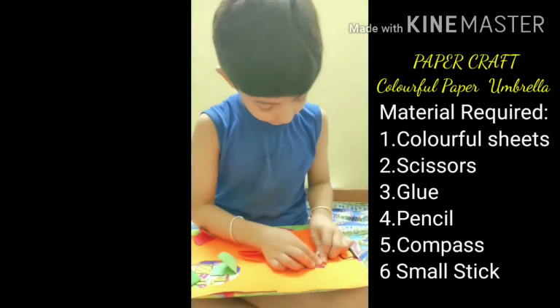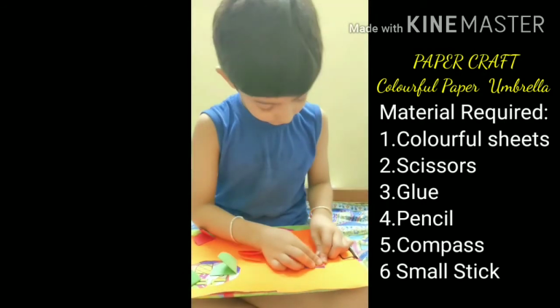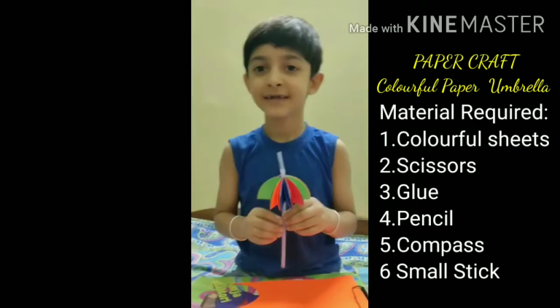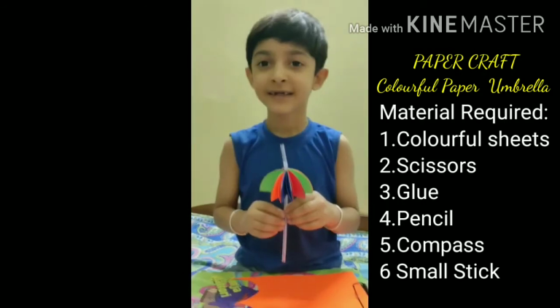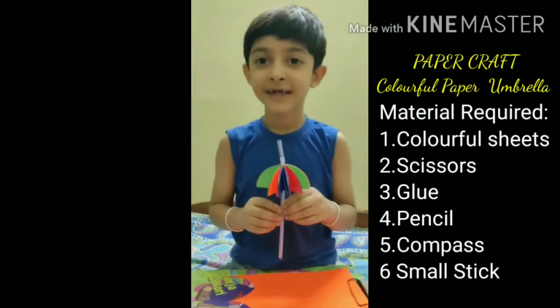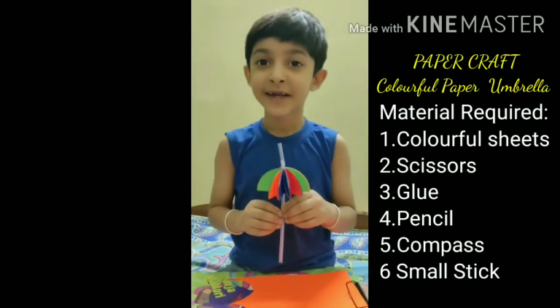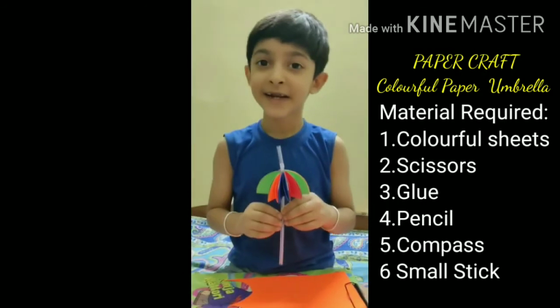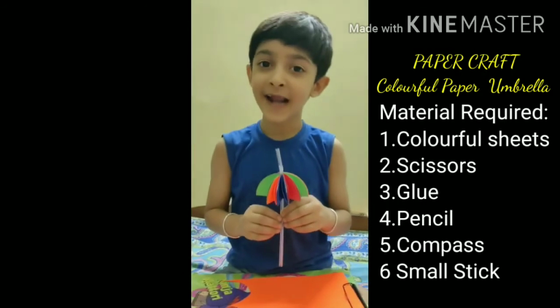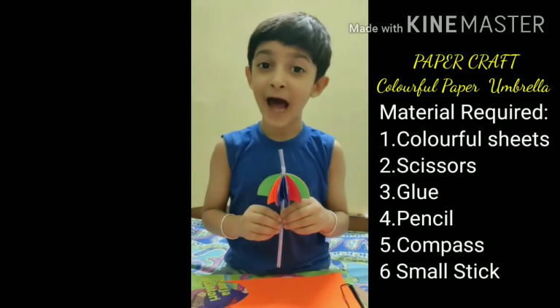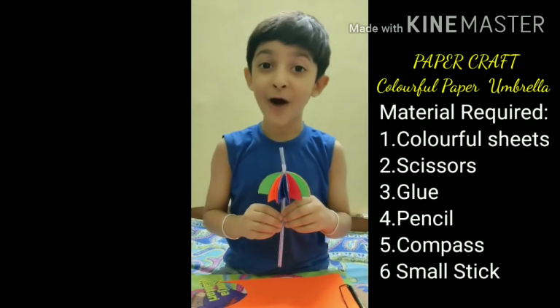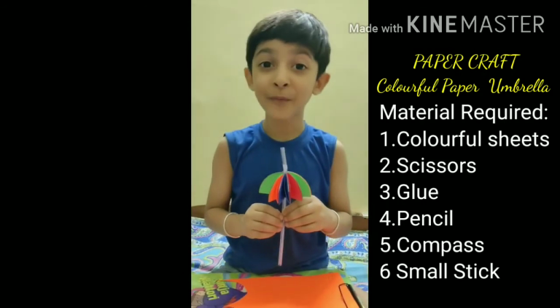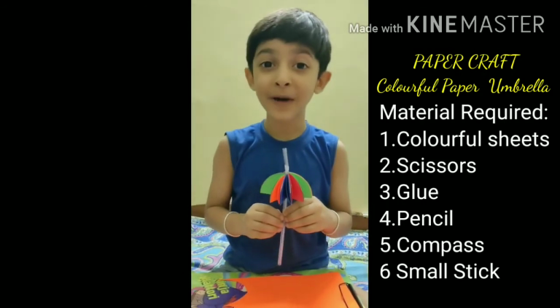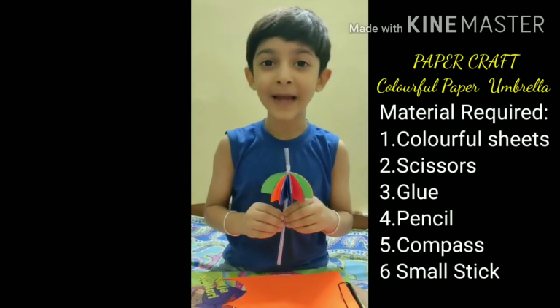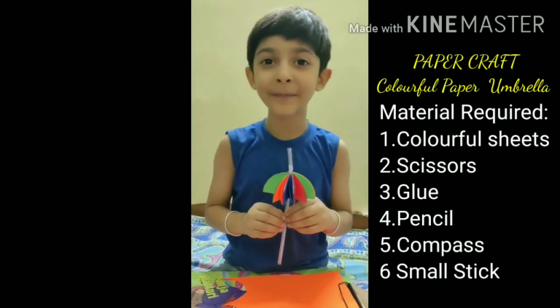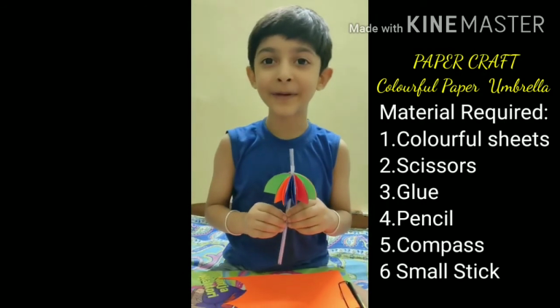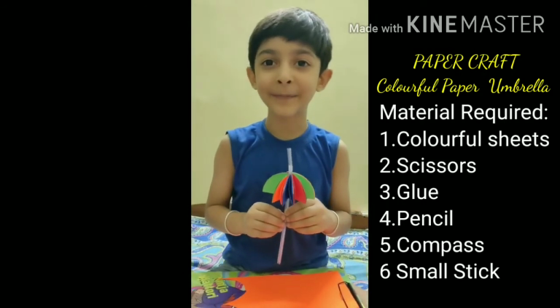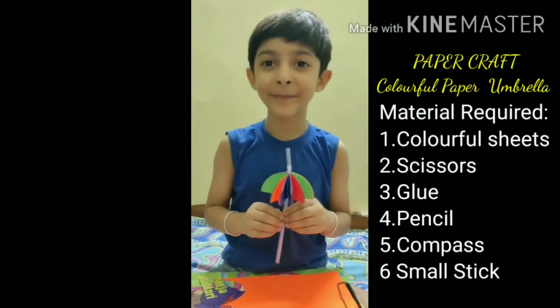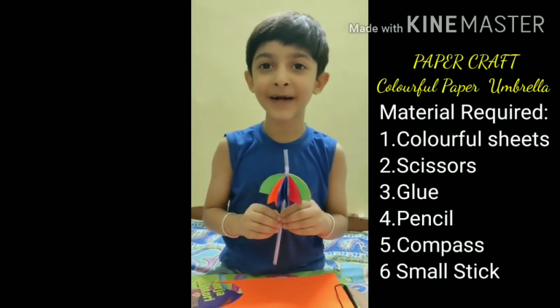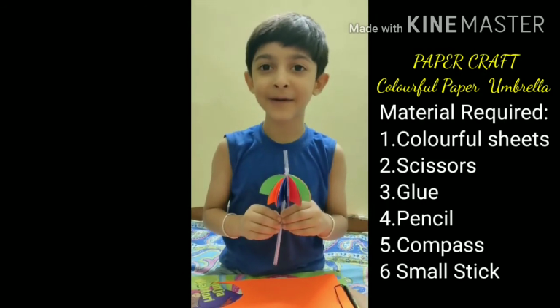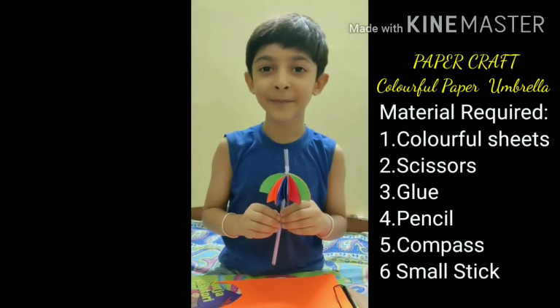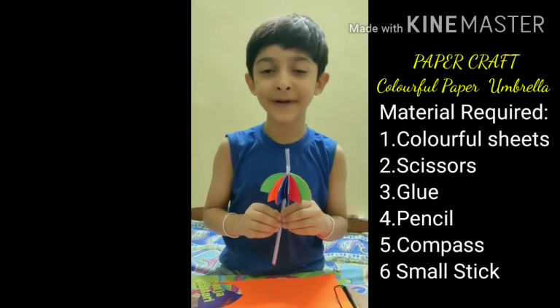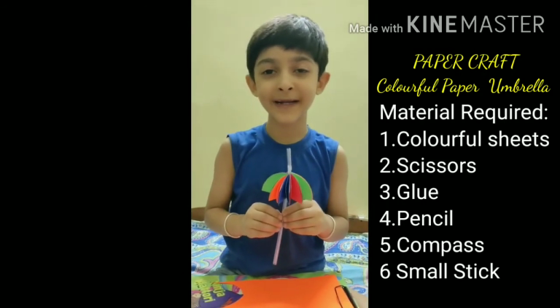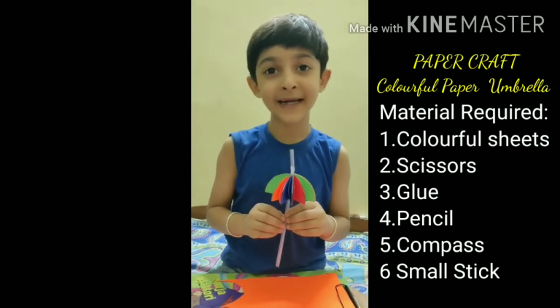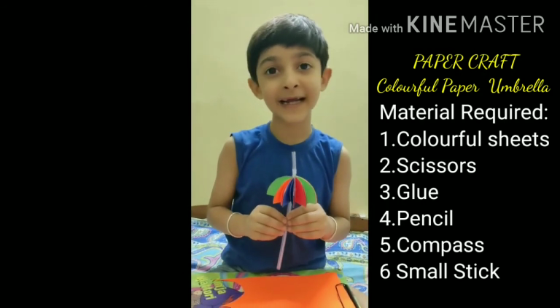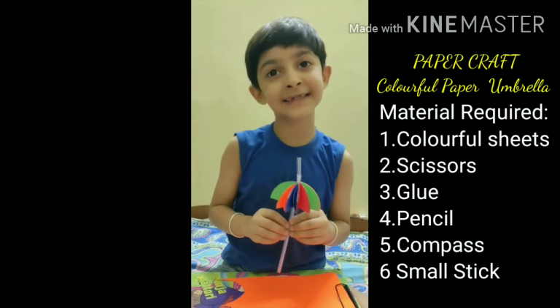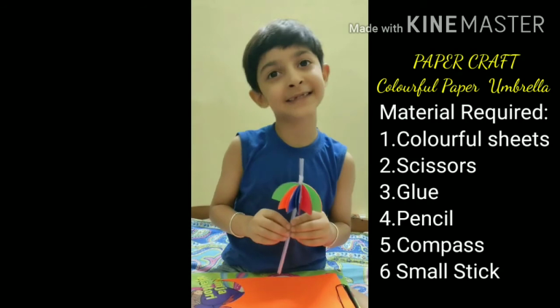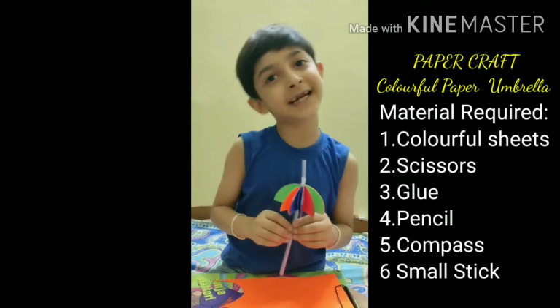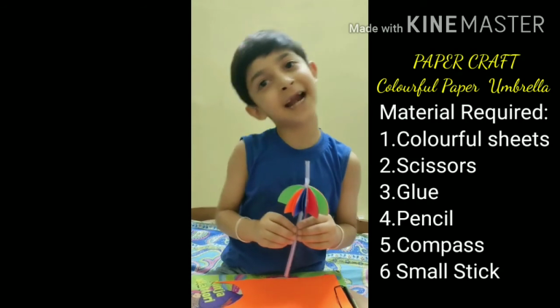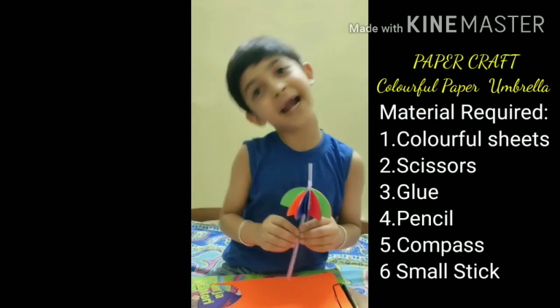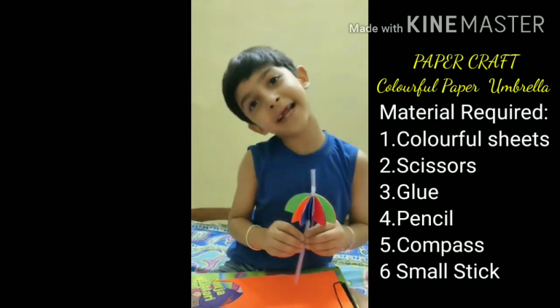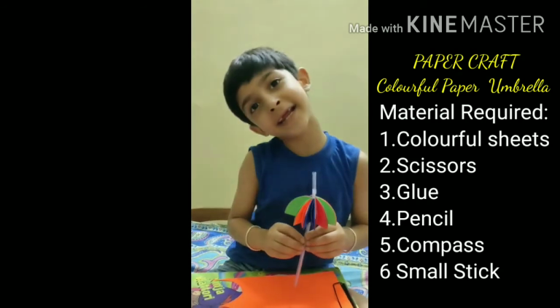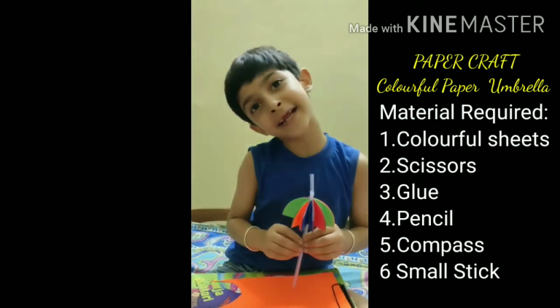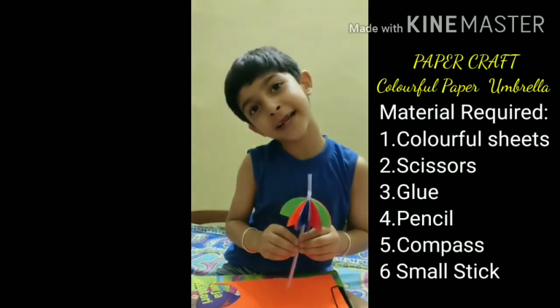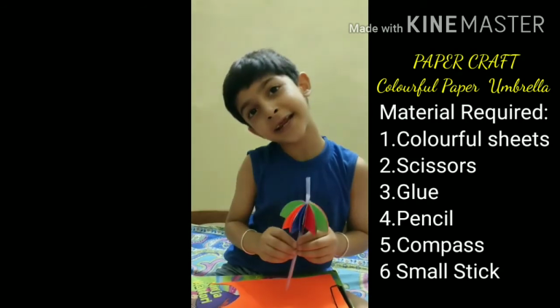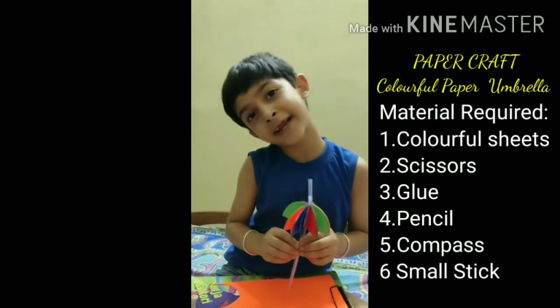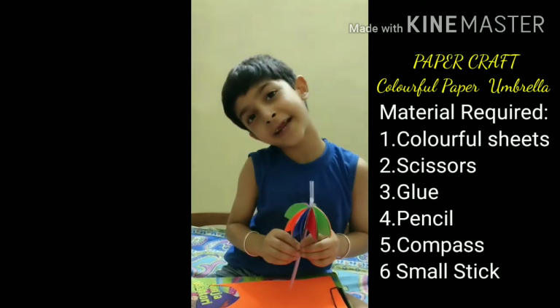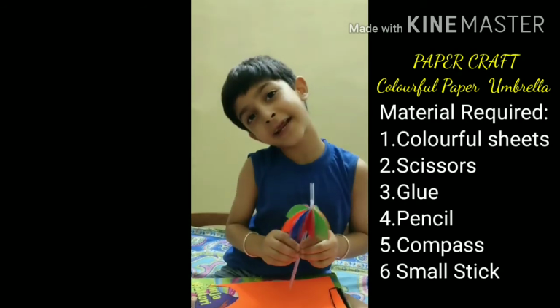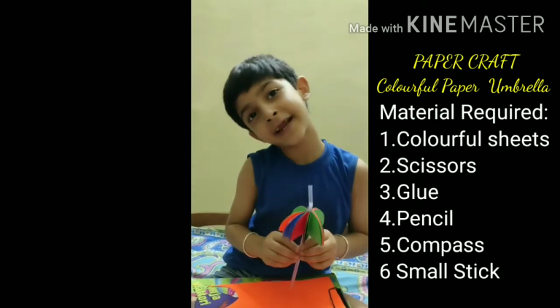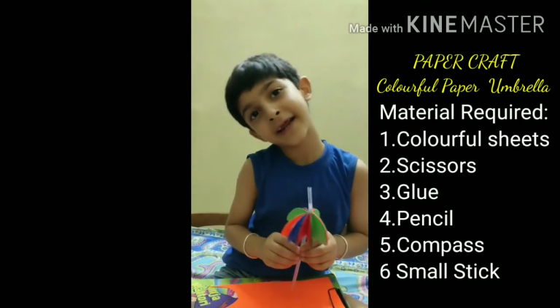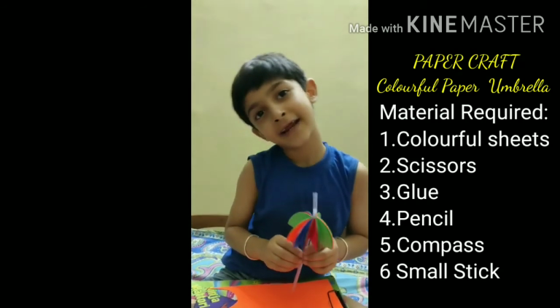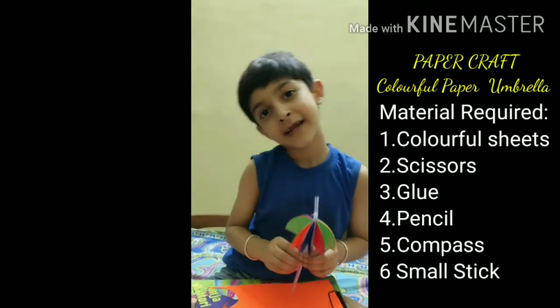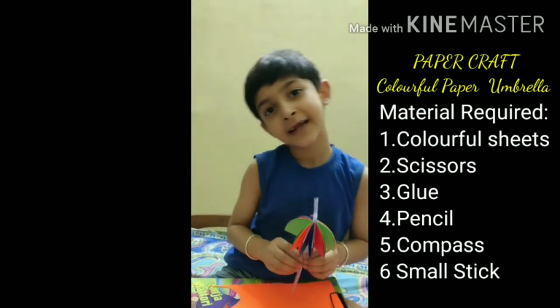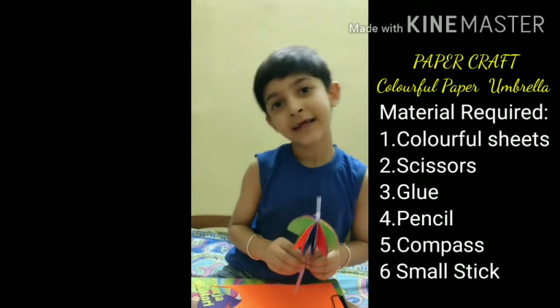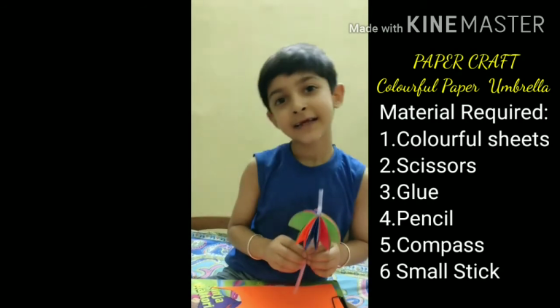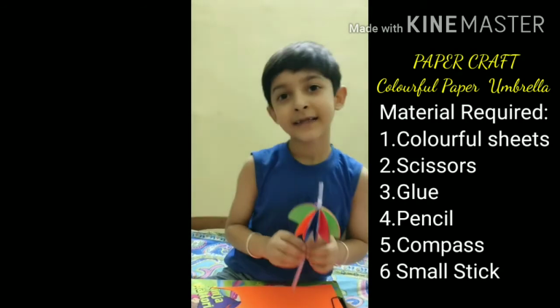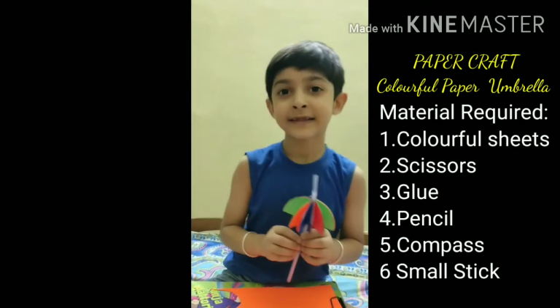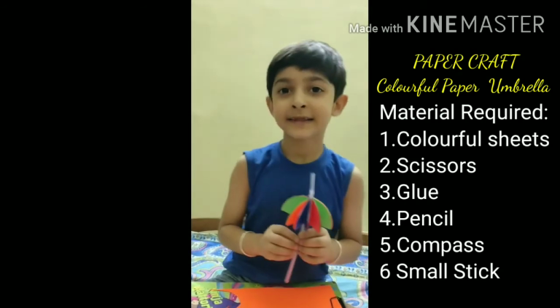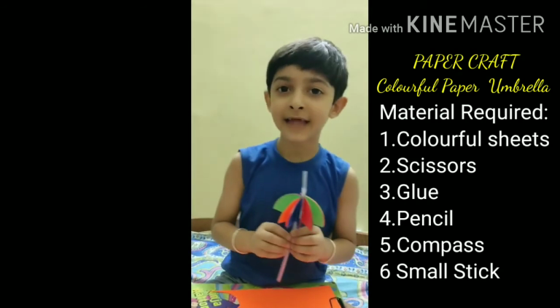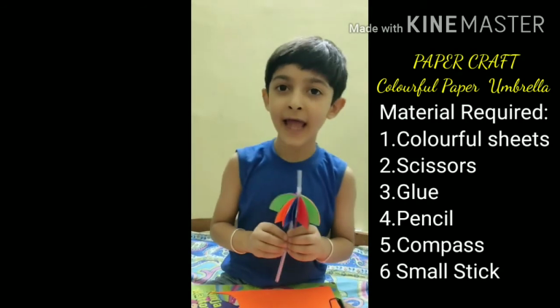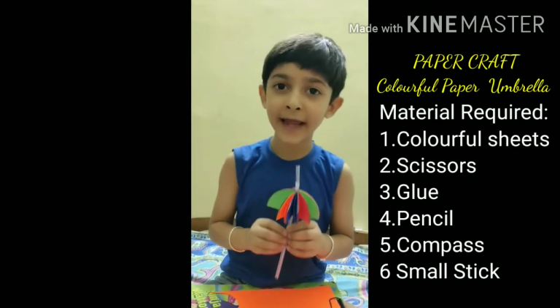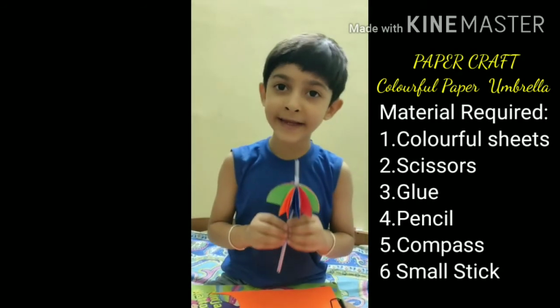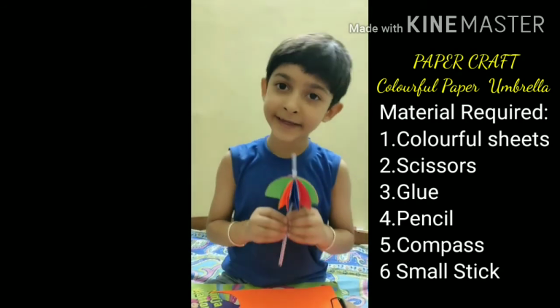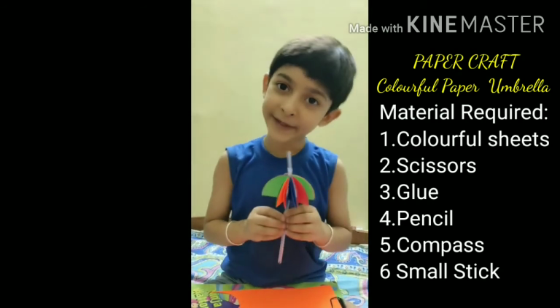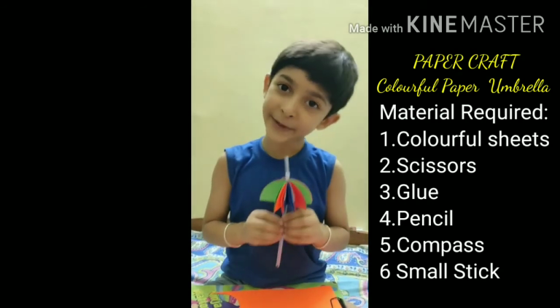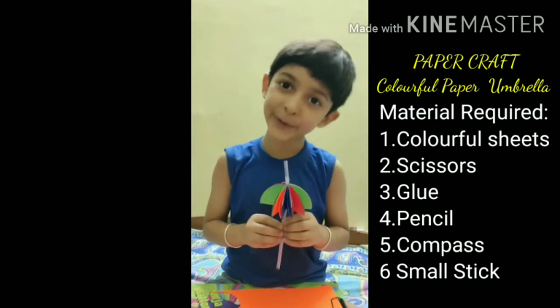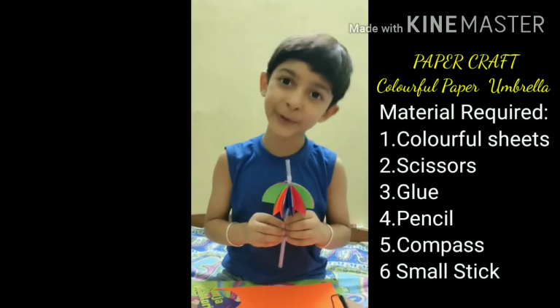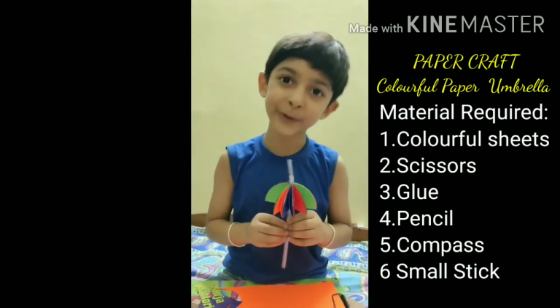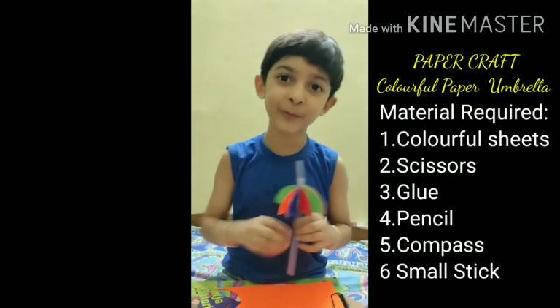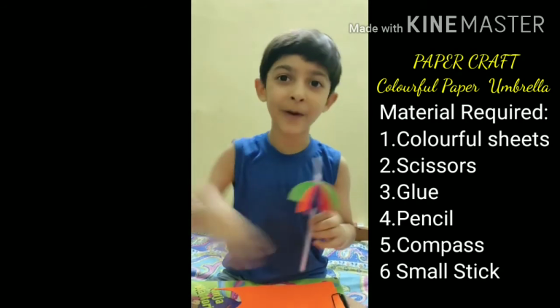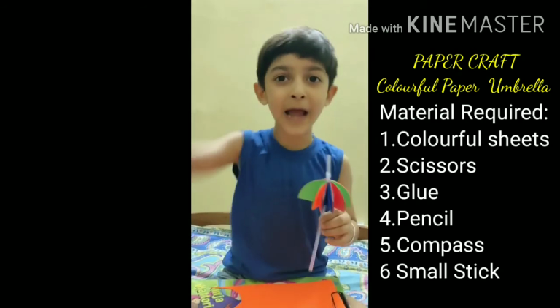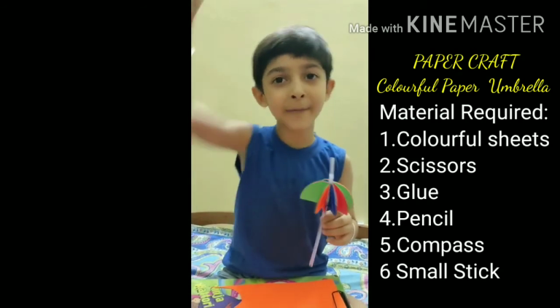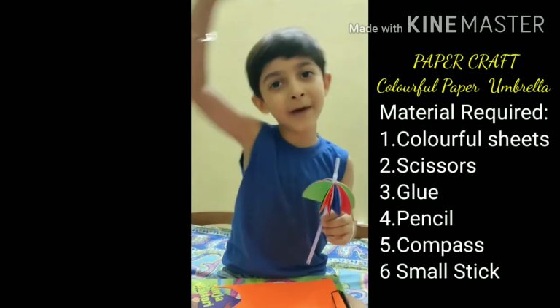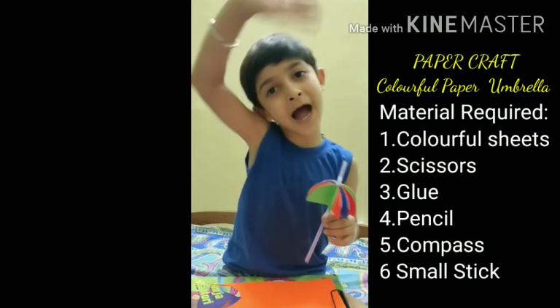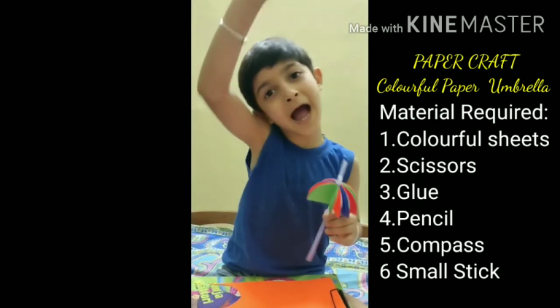Now my paper umbrella is ready. Thank you. Bye-bye.